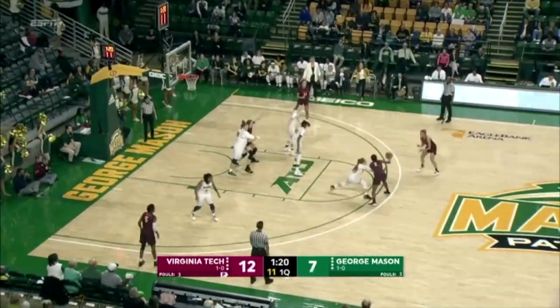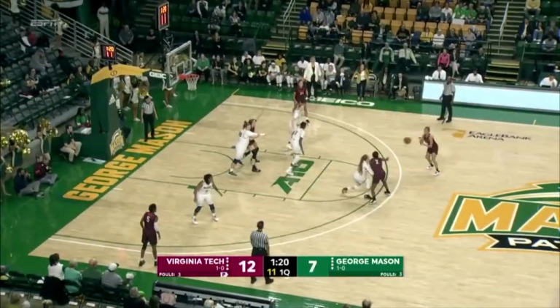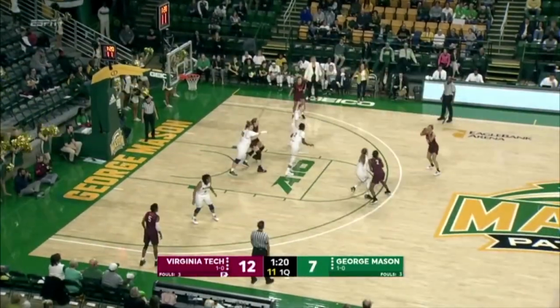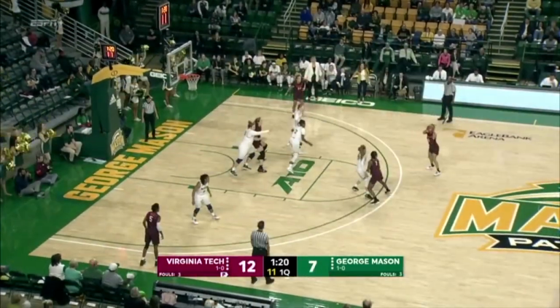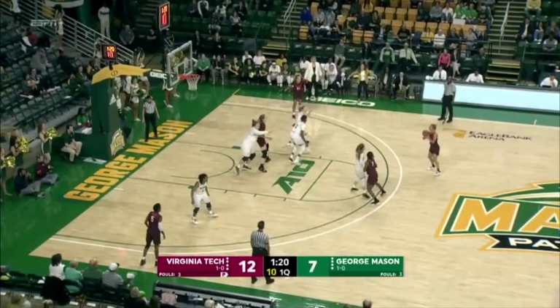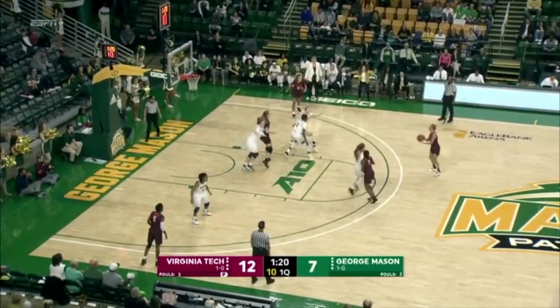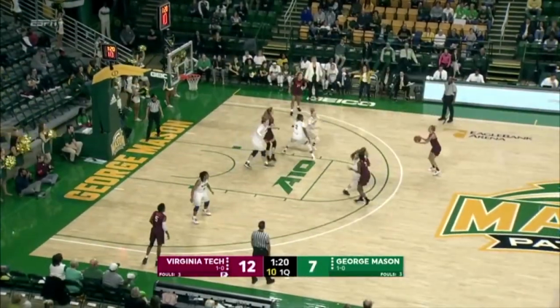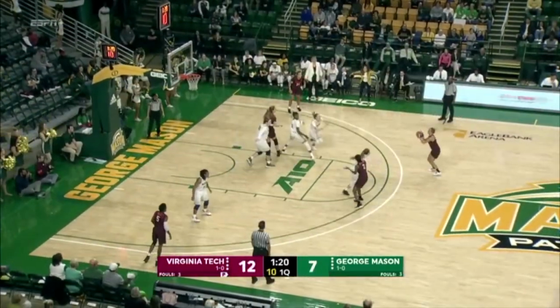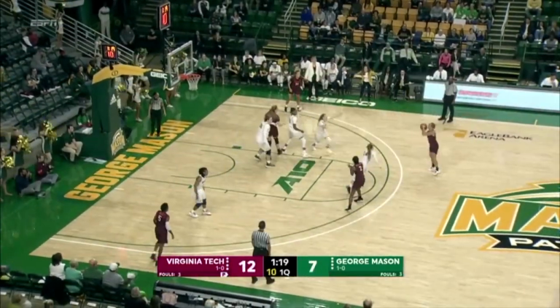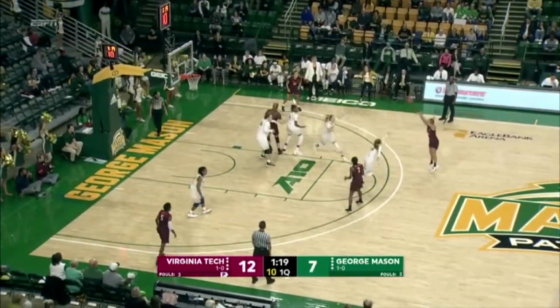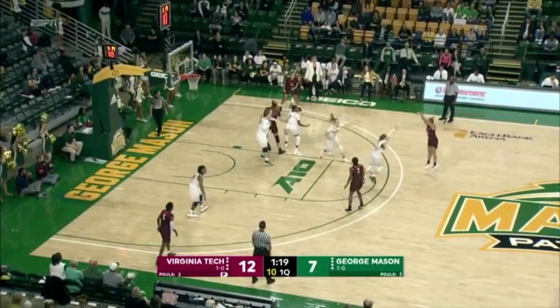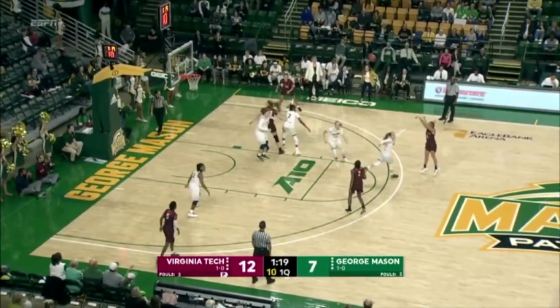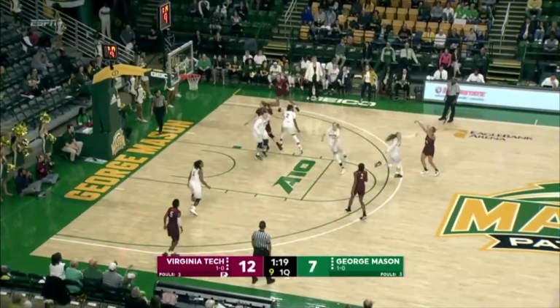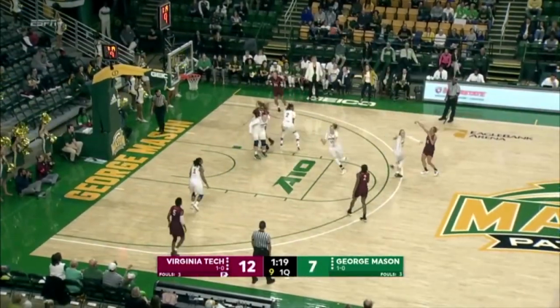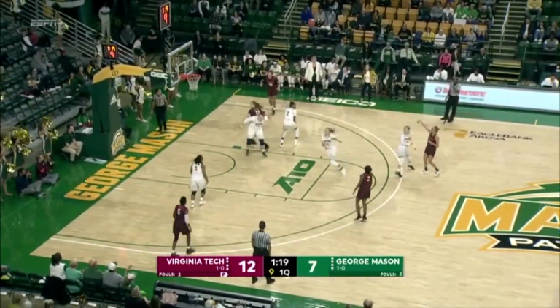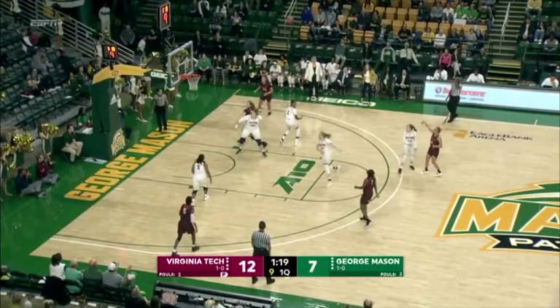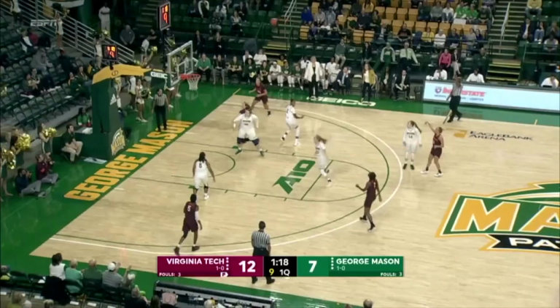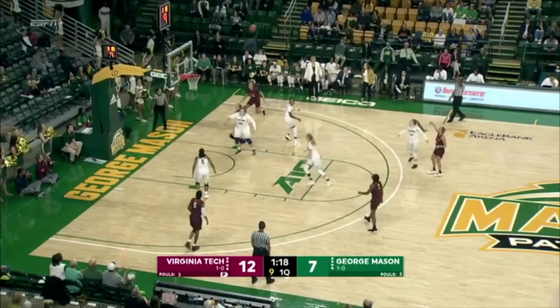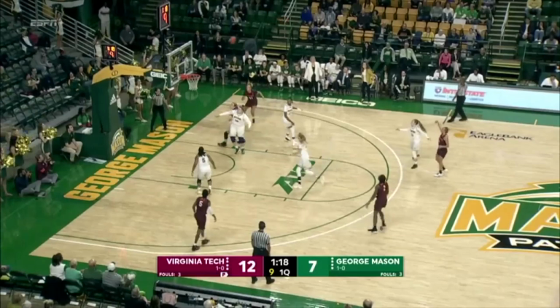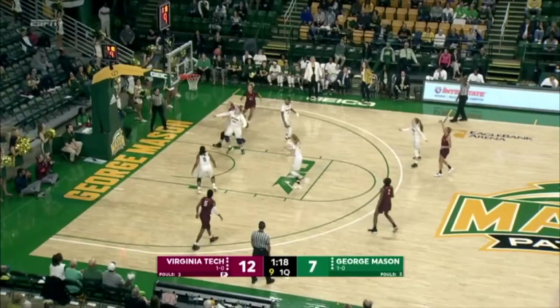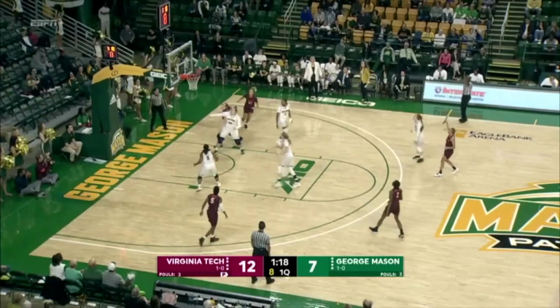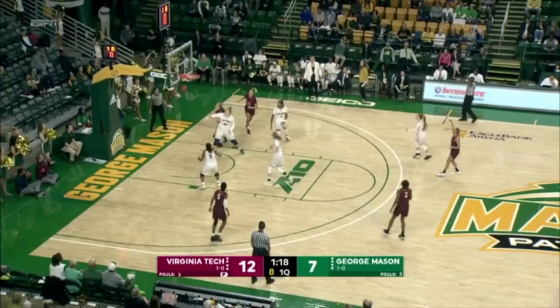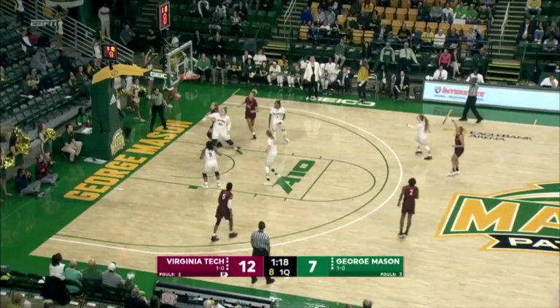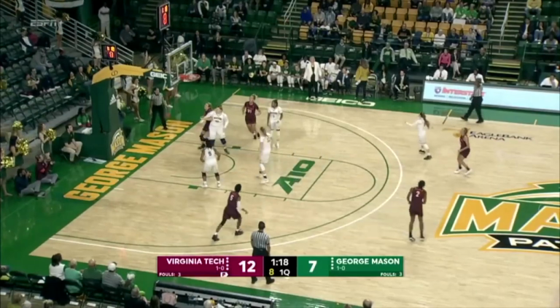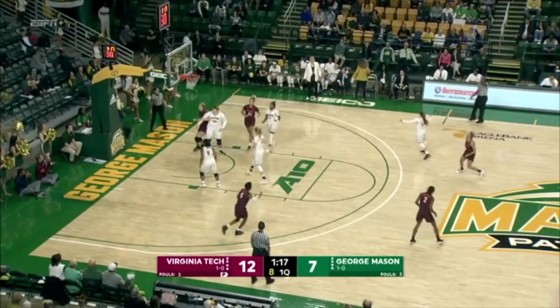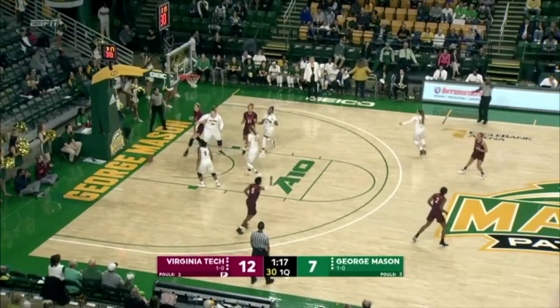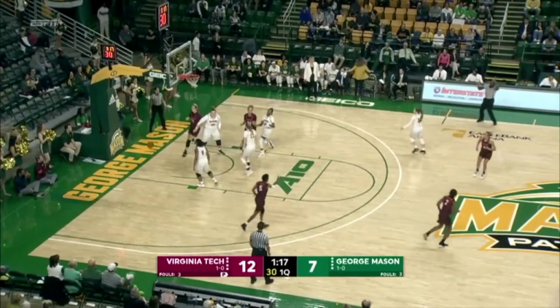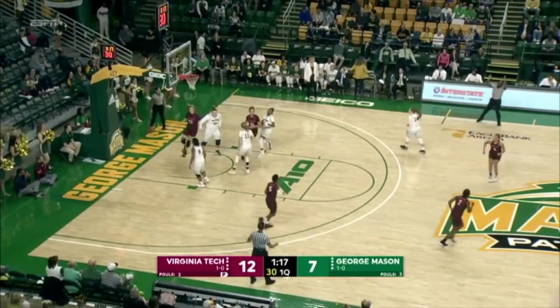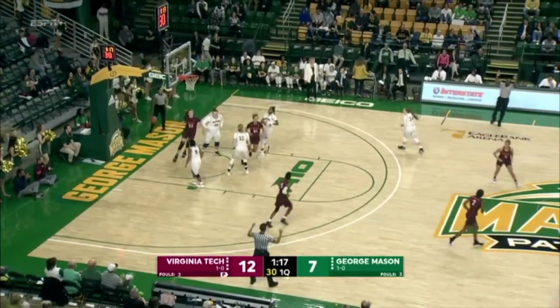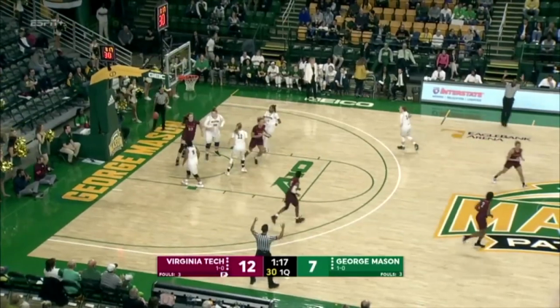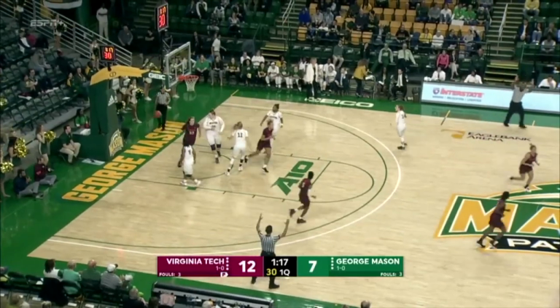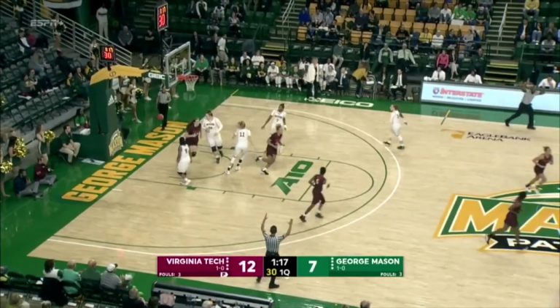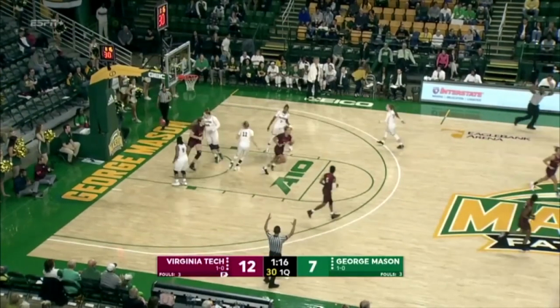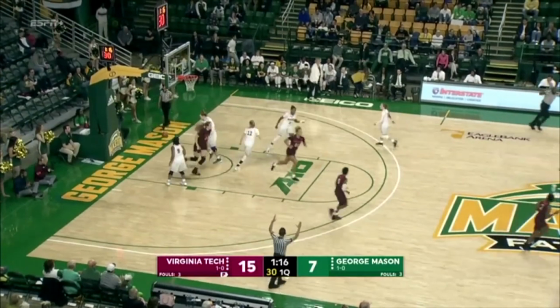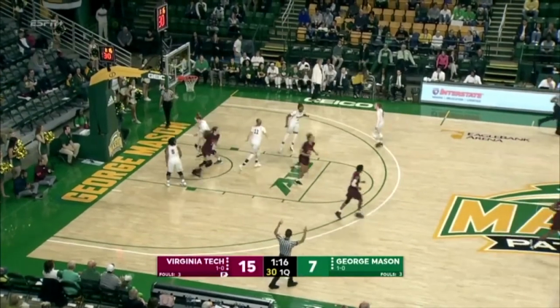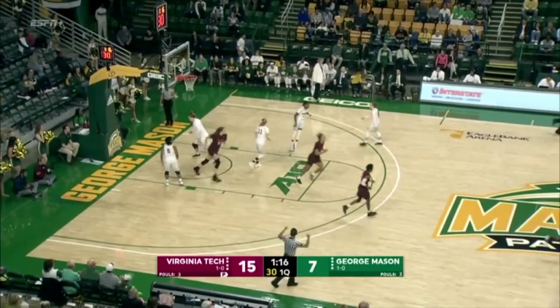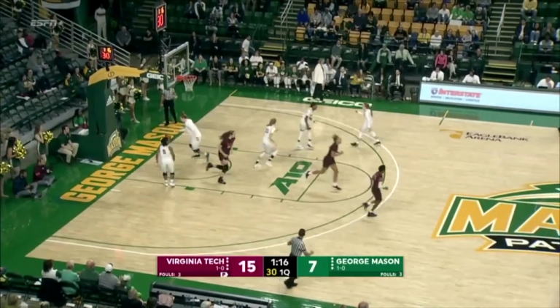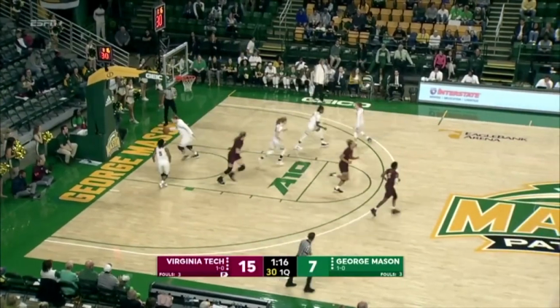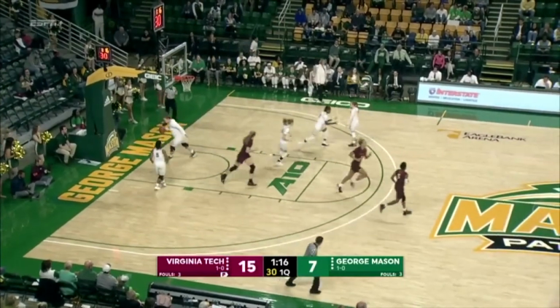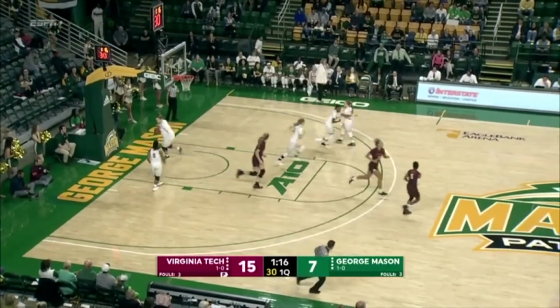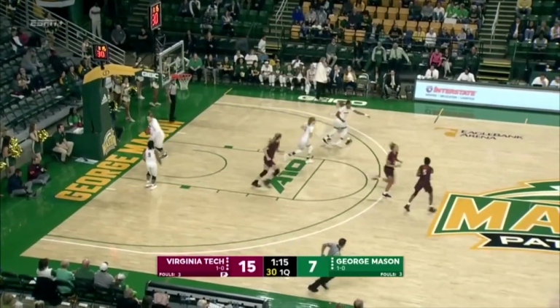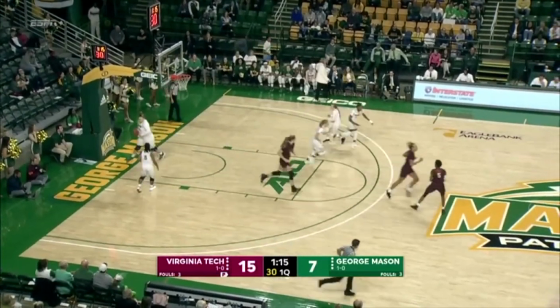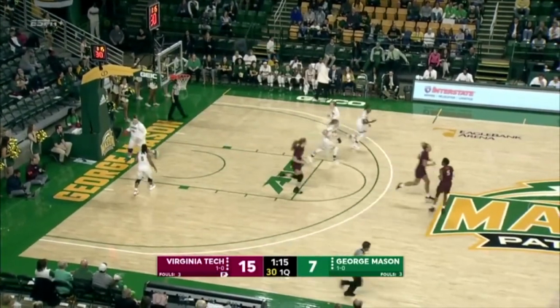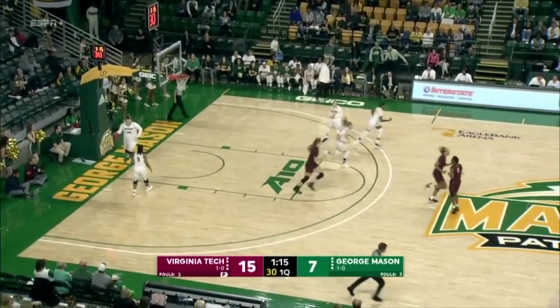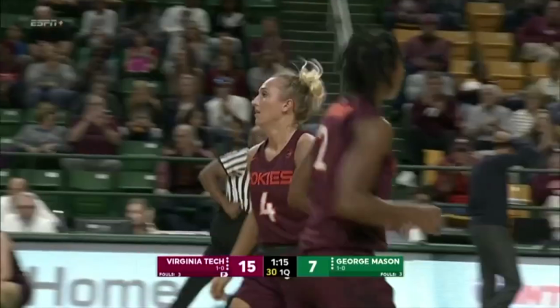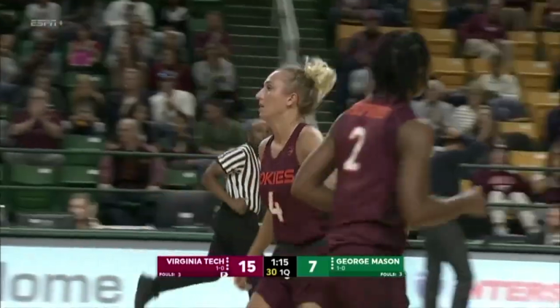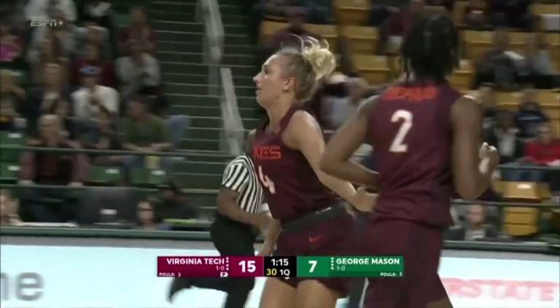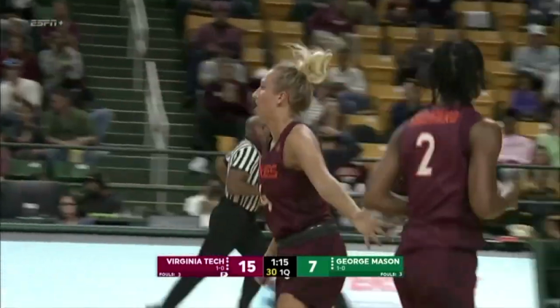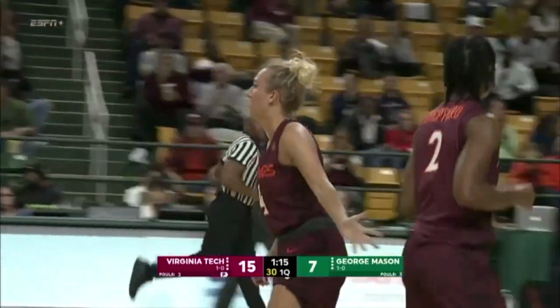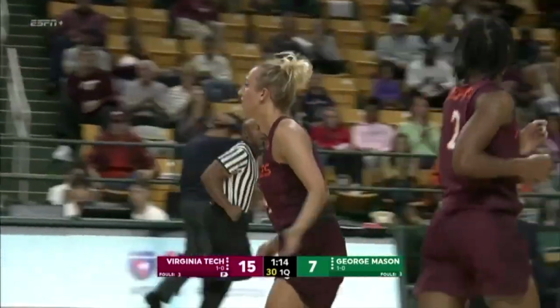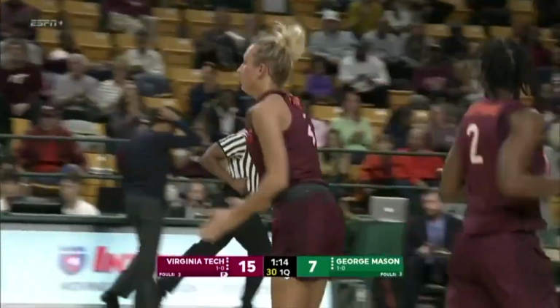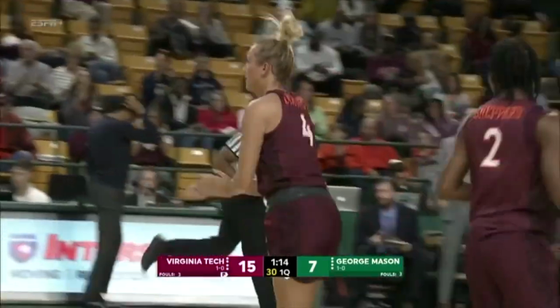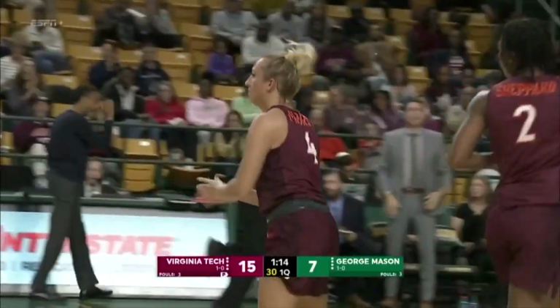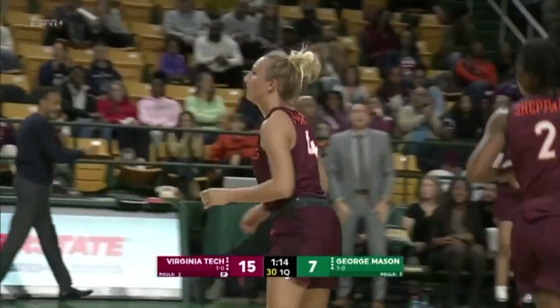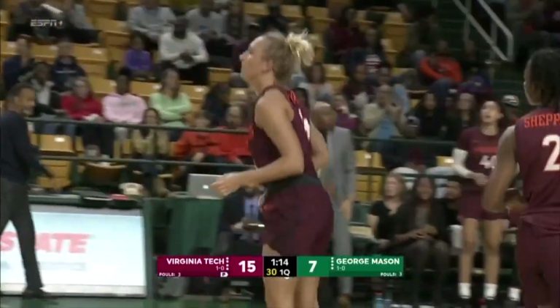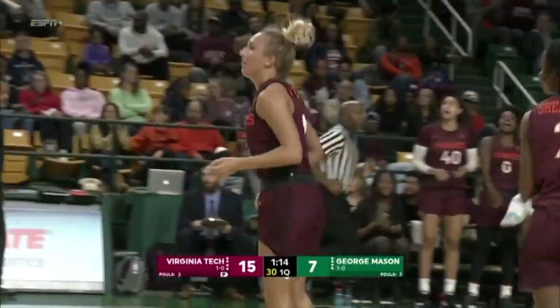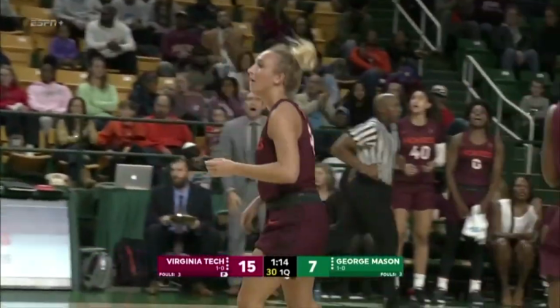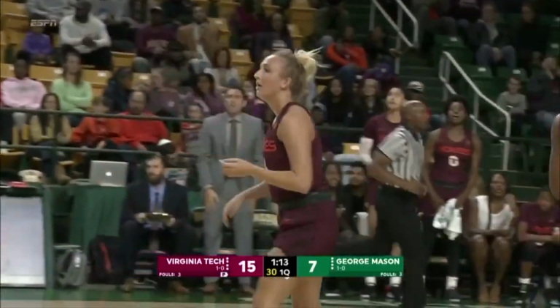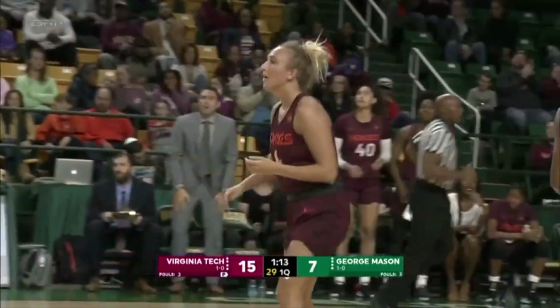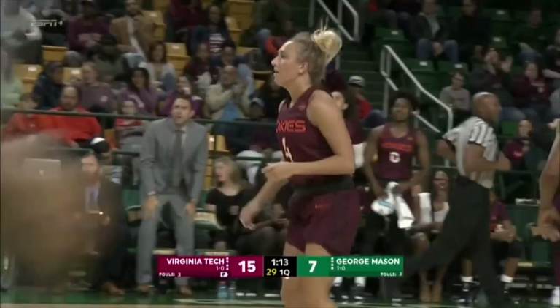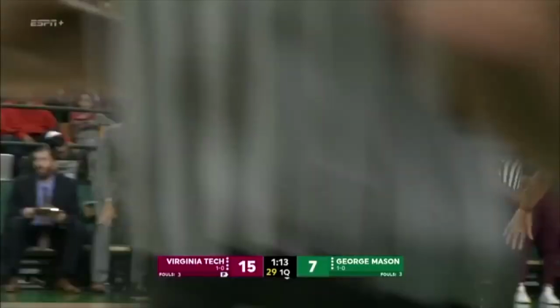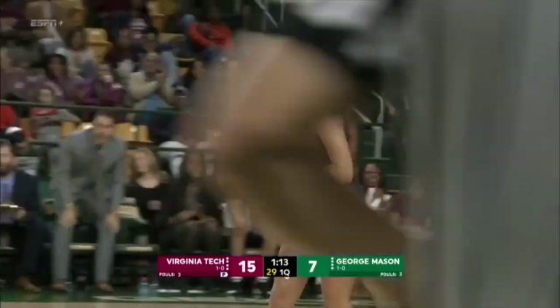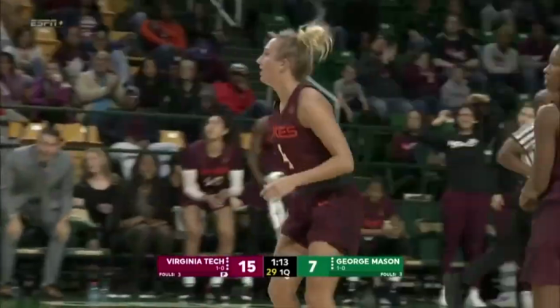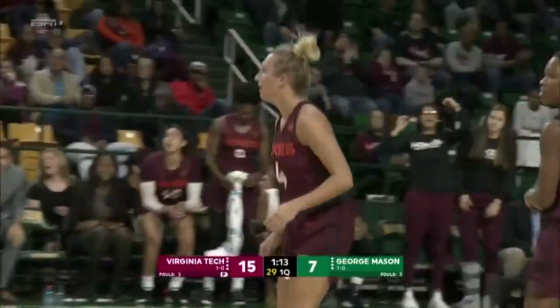Passes back to Mabry, spots and shoots, and hits her third three in the first quarter. Shepard has a couple assists, both to Mabry.